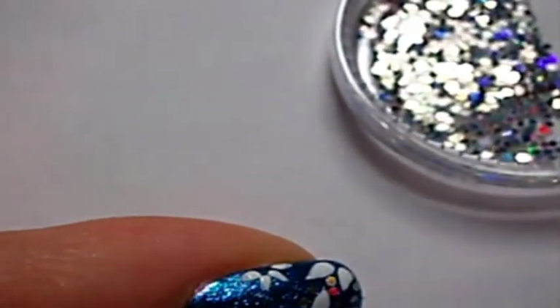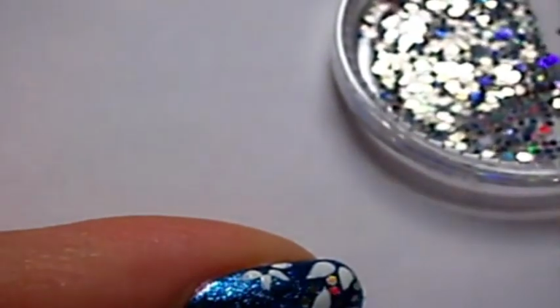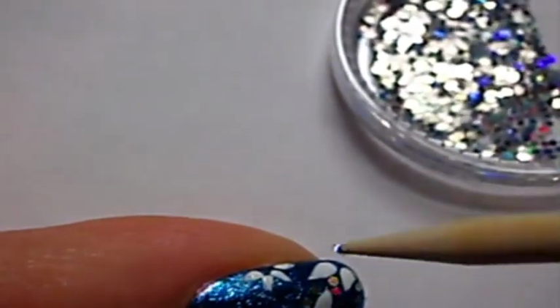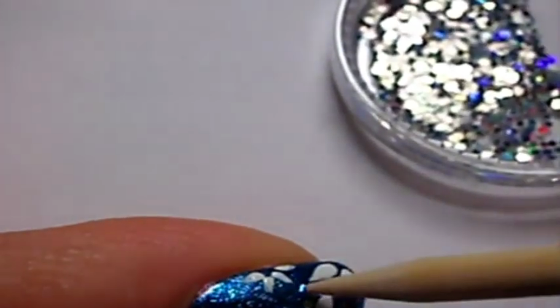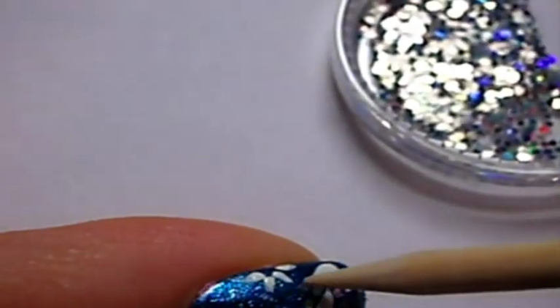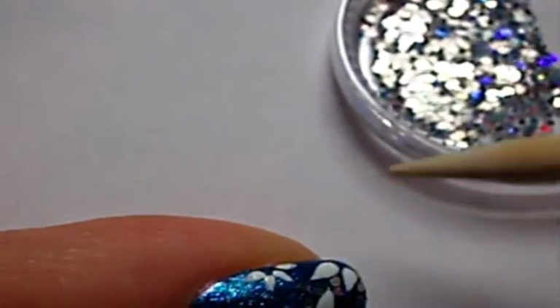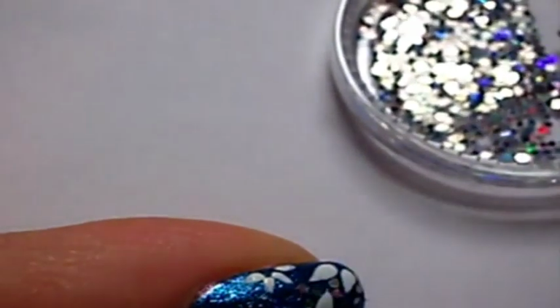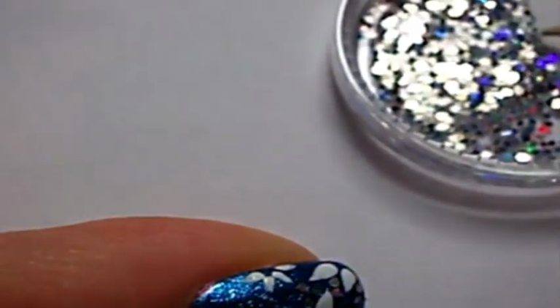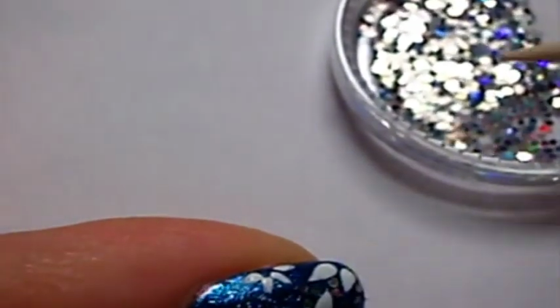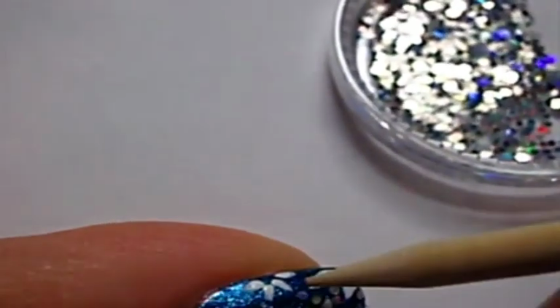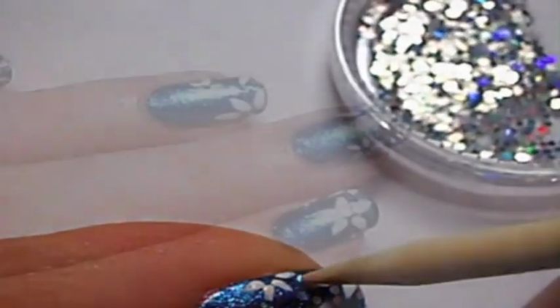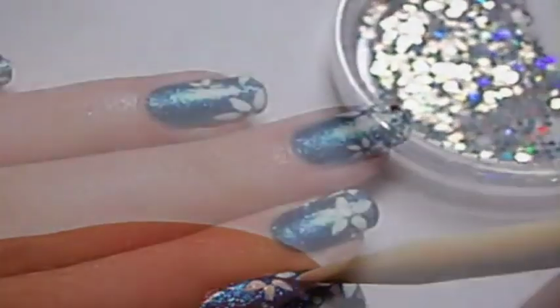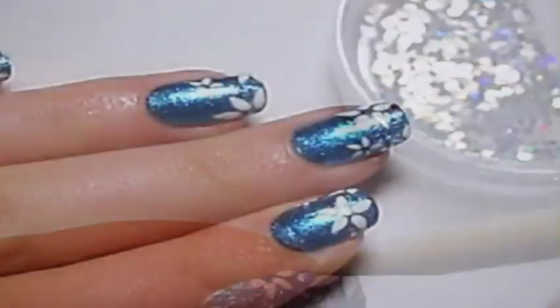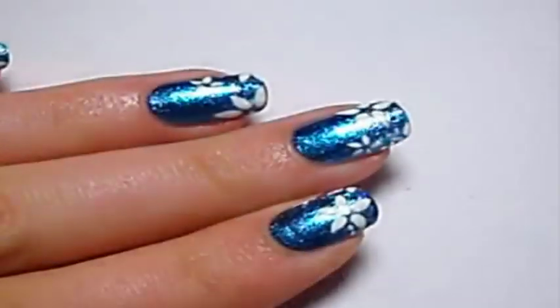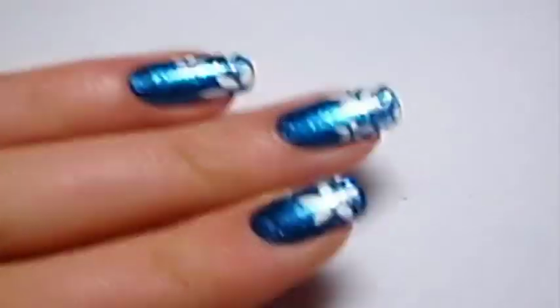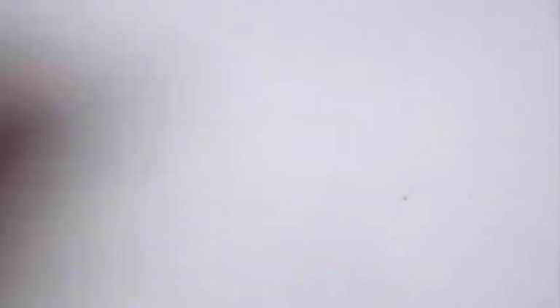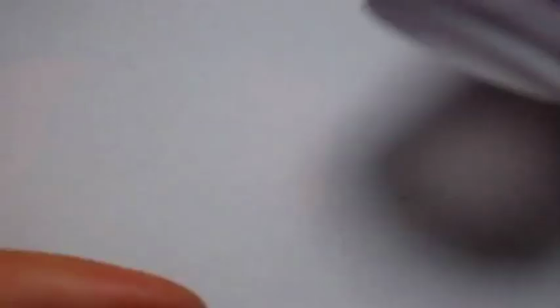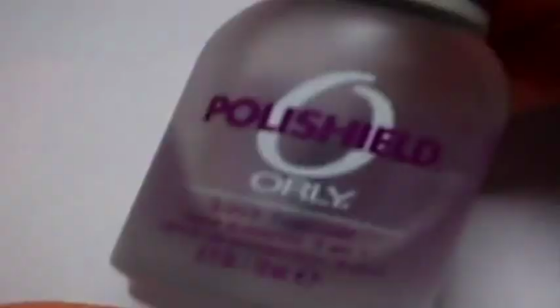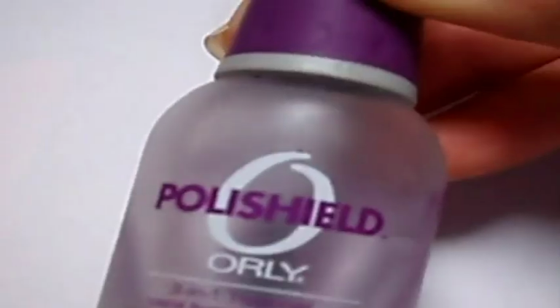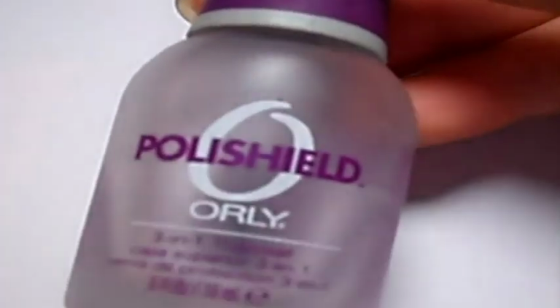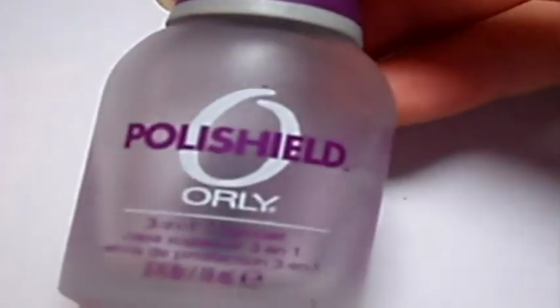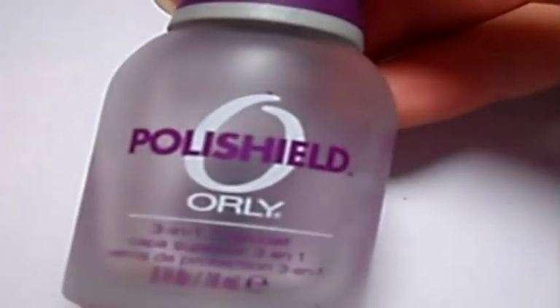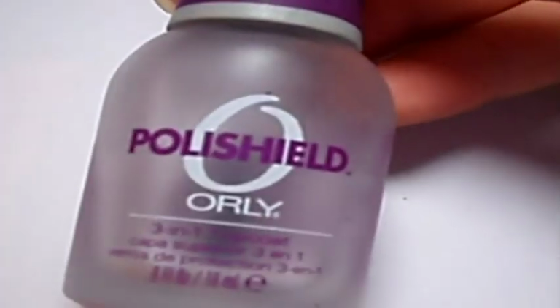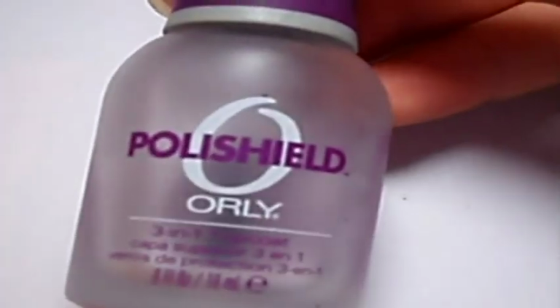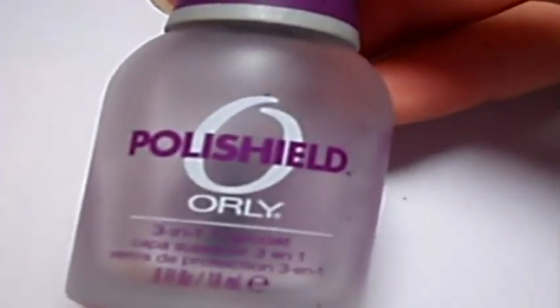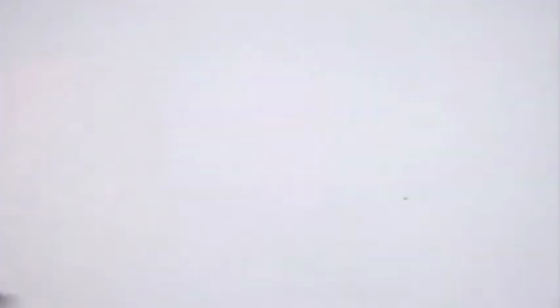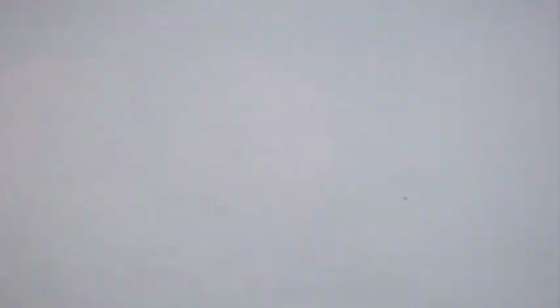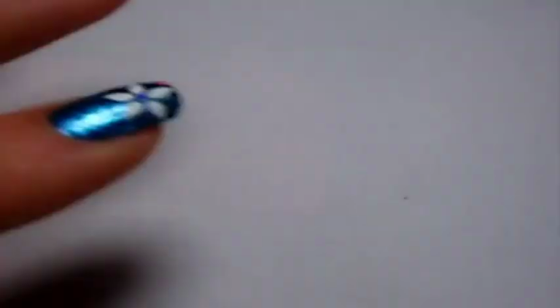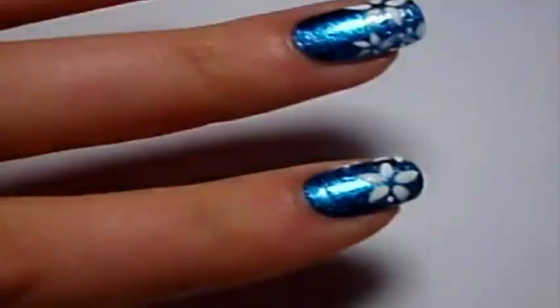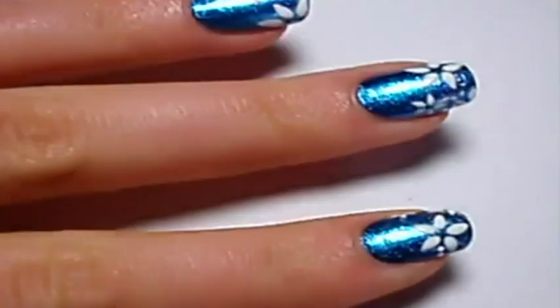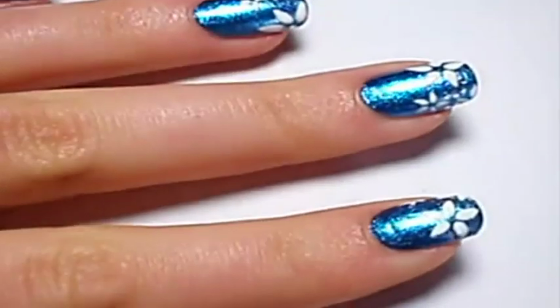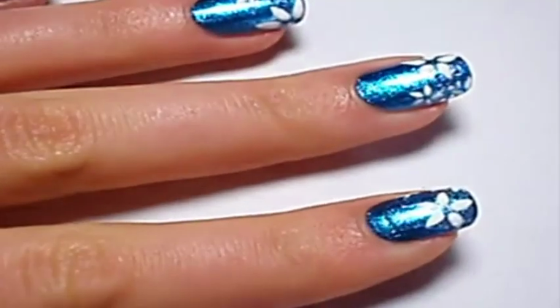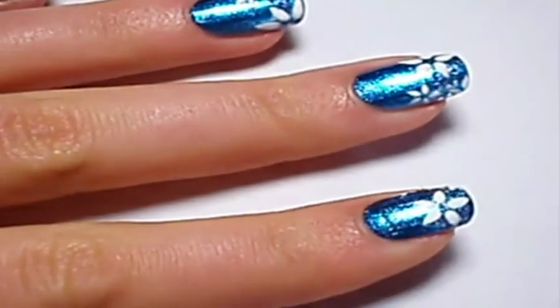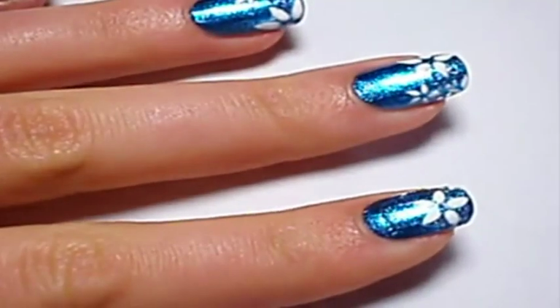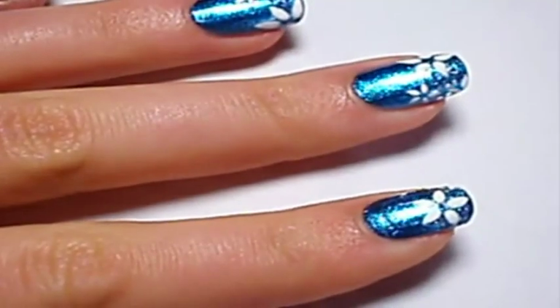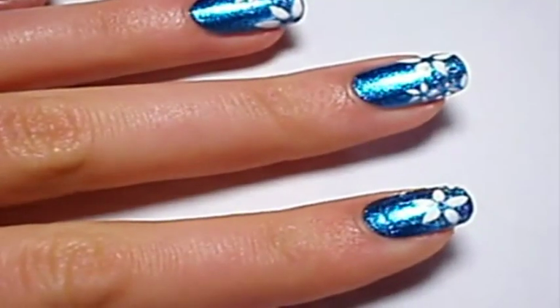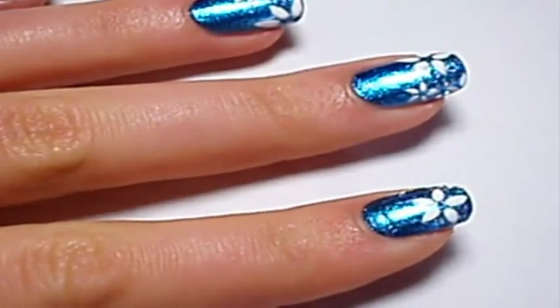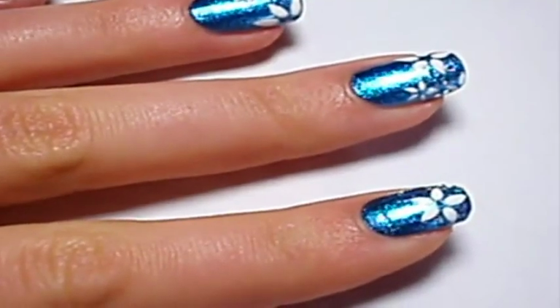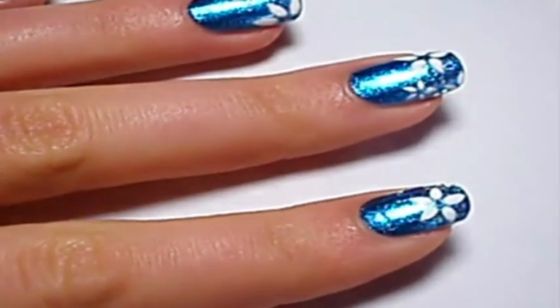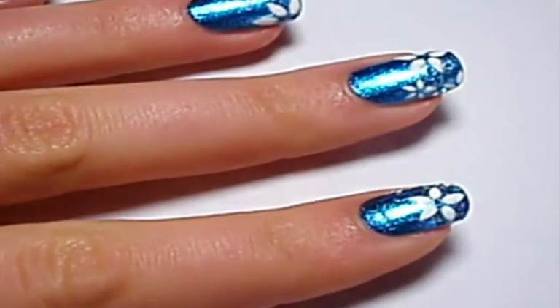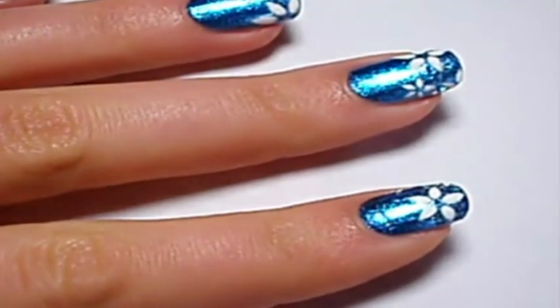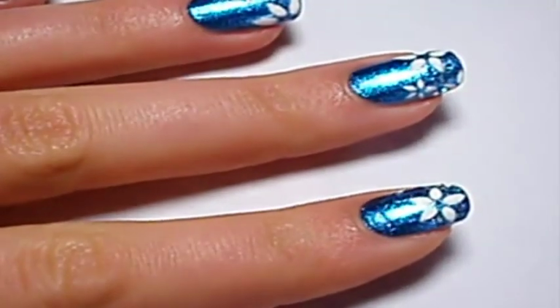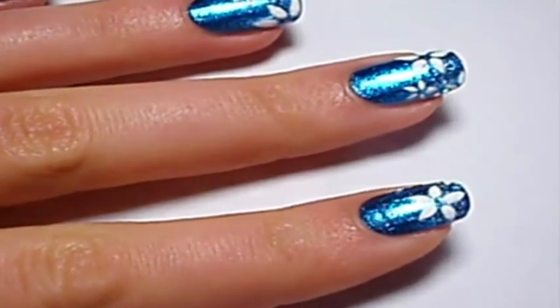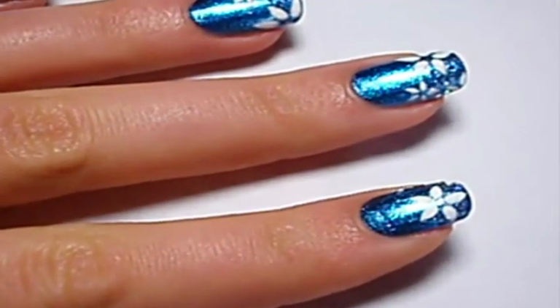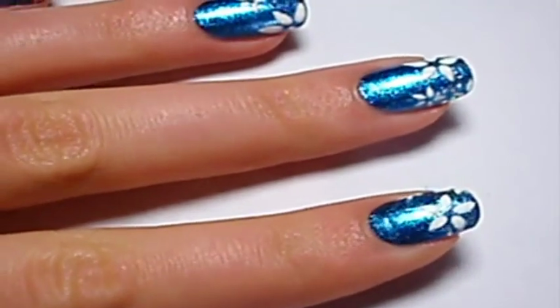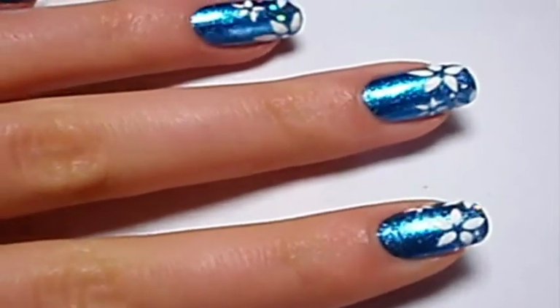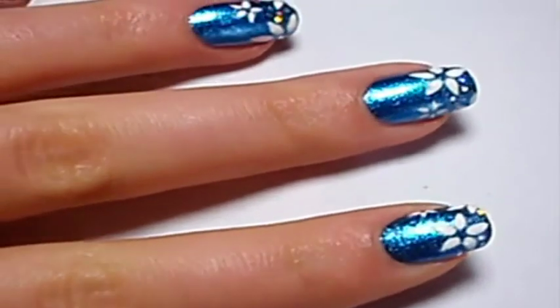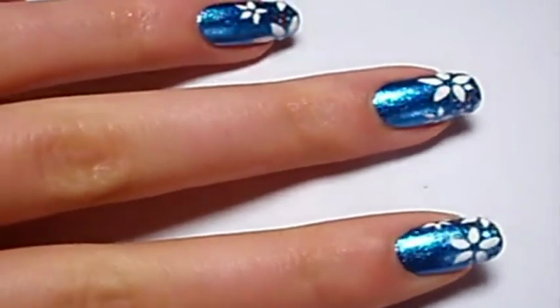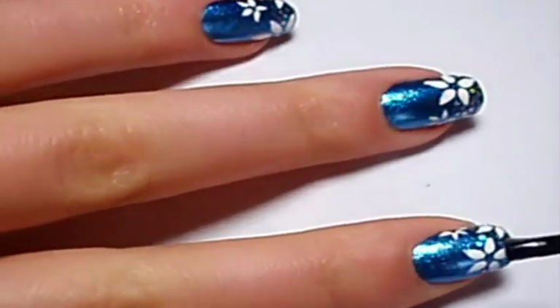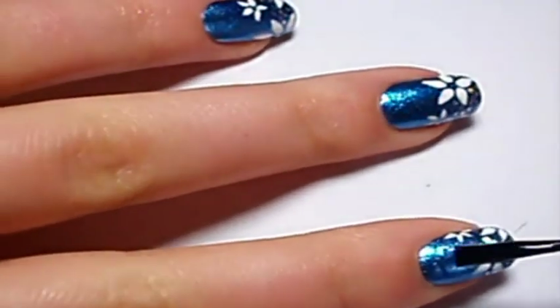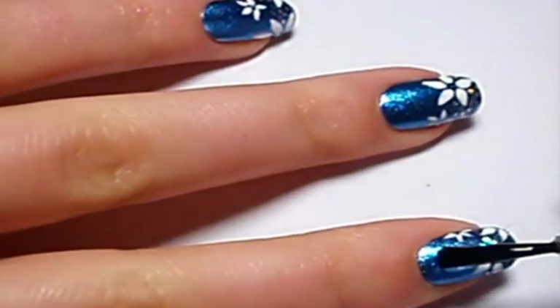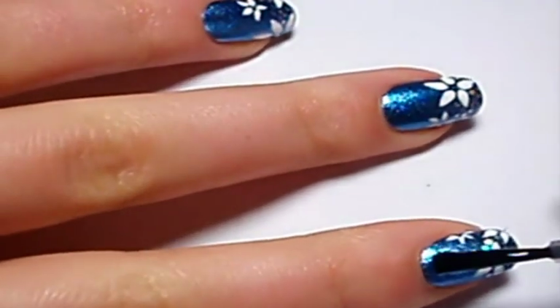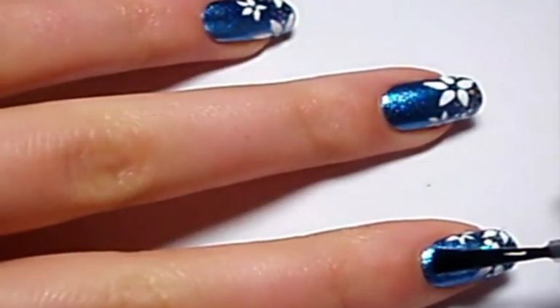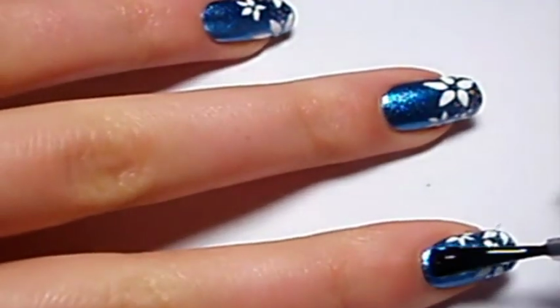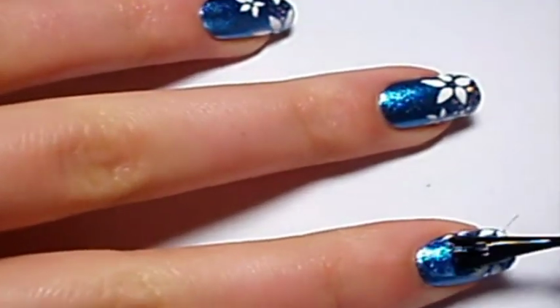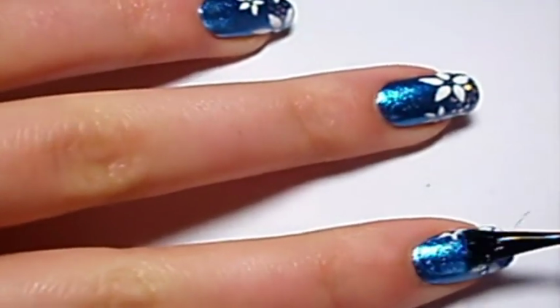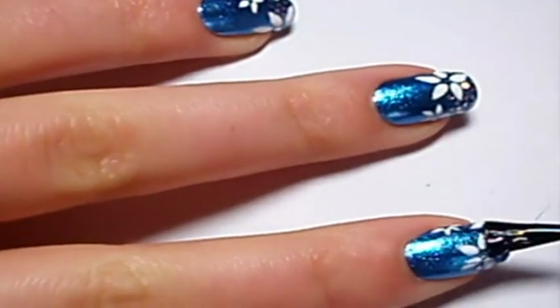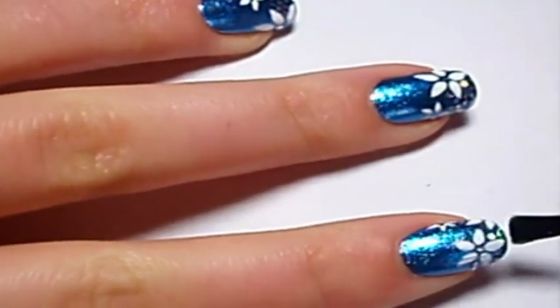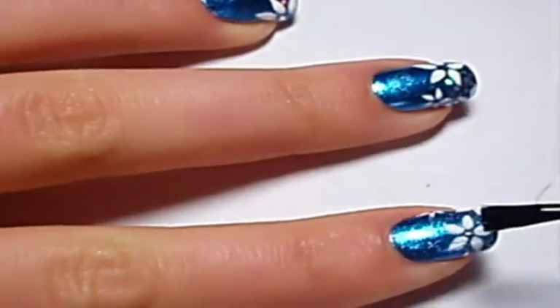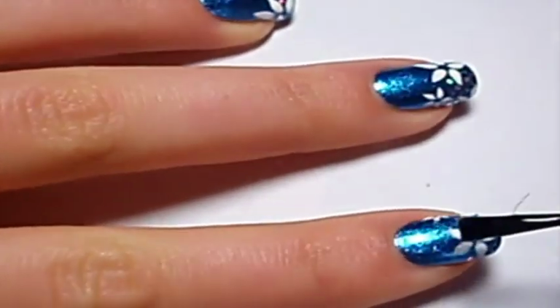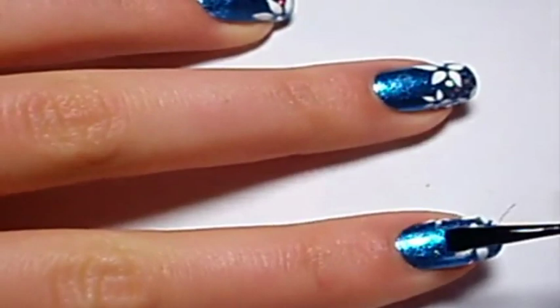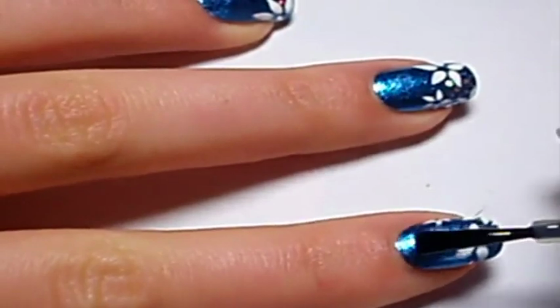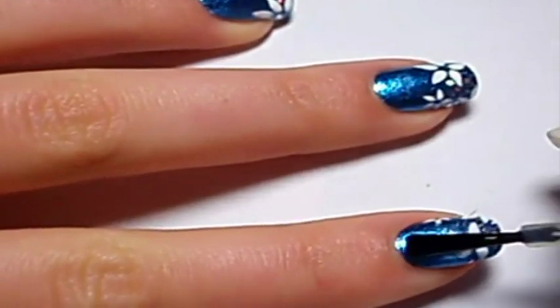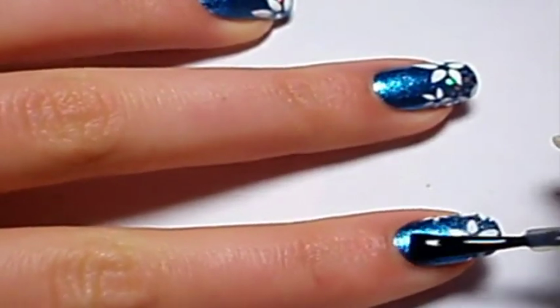Then I add some top coat and I apply some glitter with a toothpick. And I apply the final top coat. And it's done!